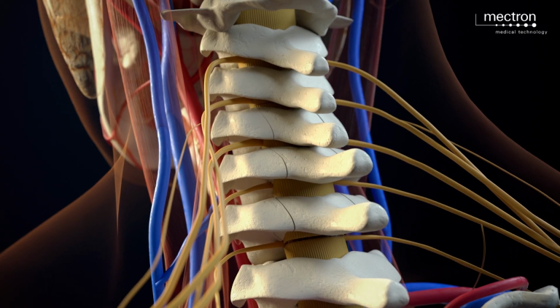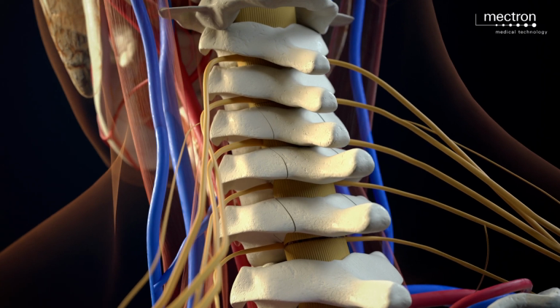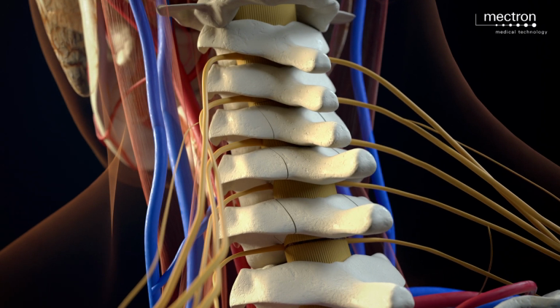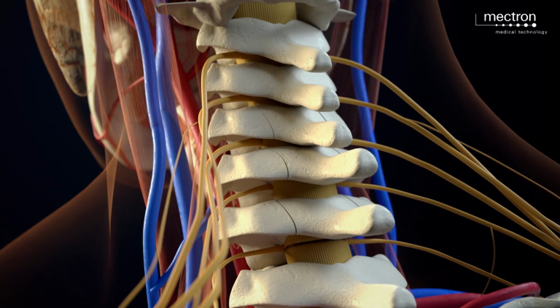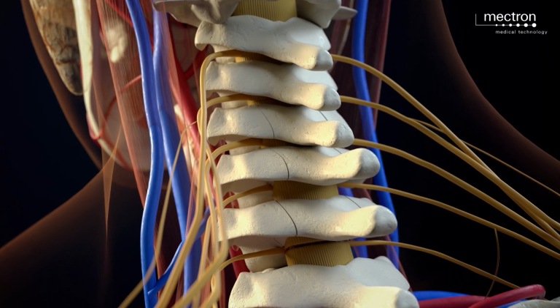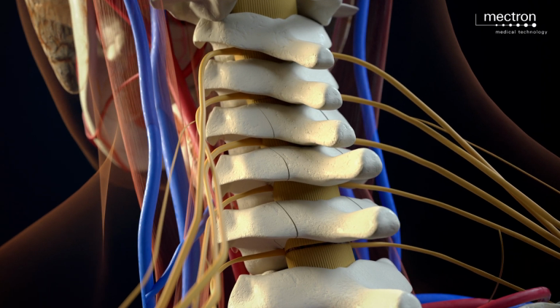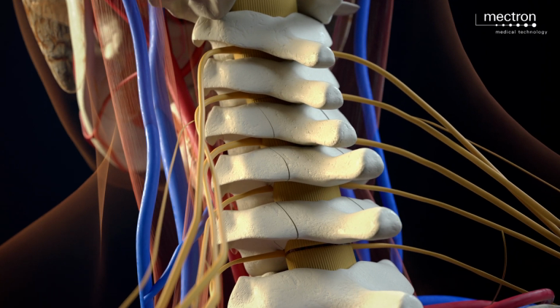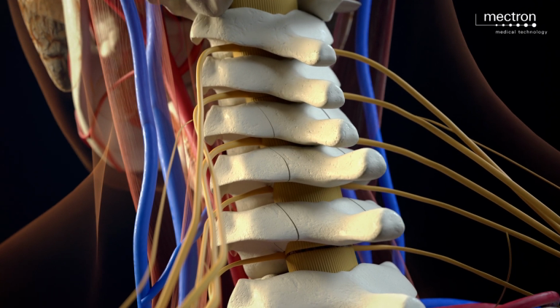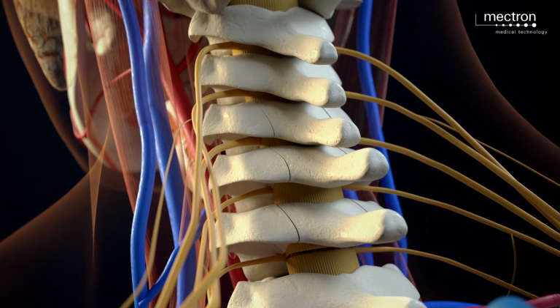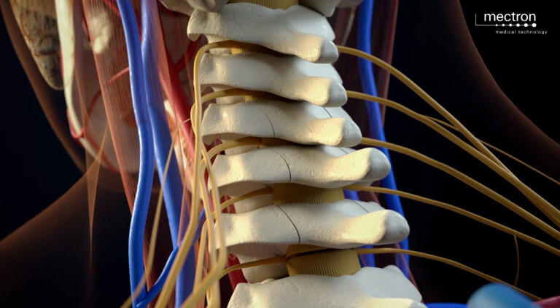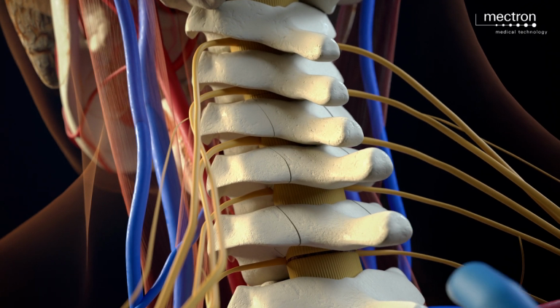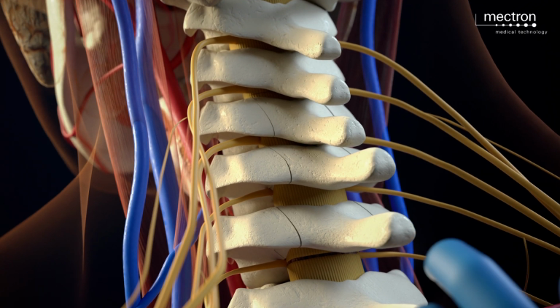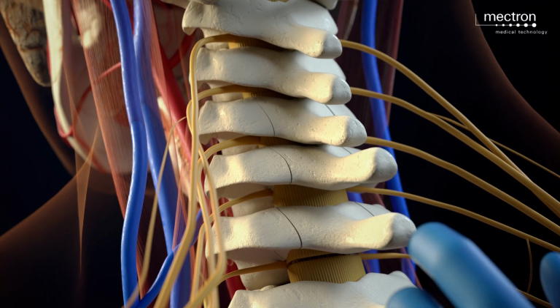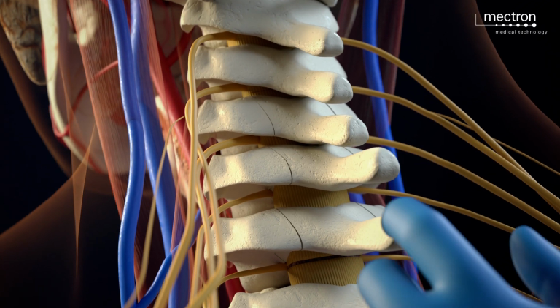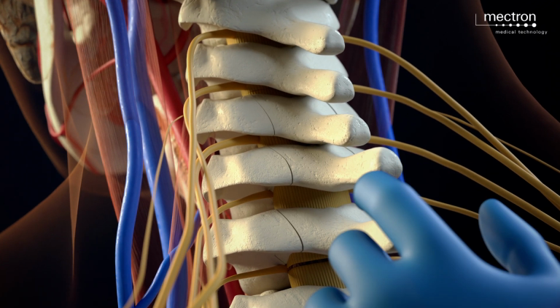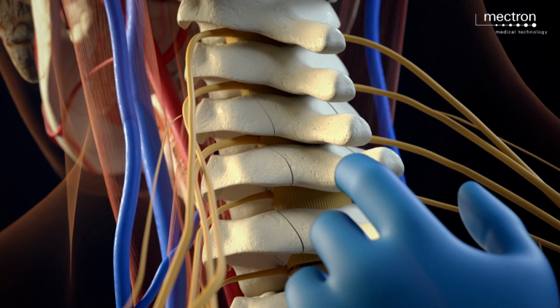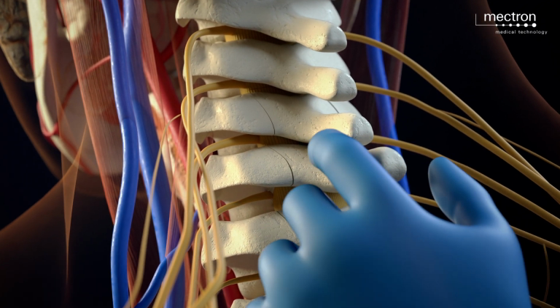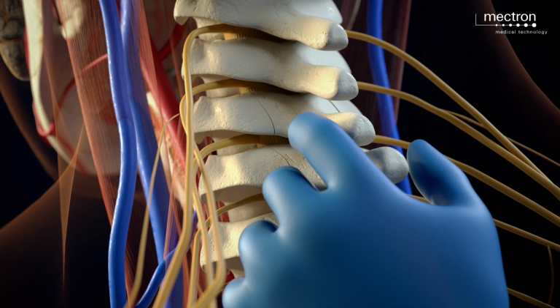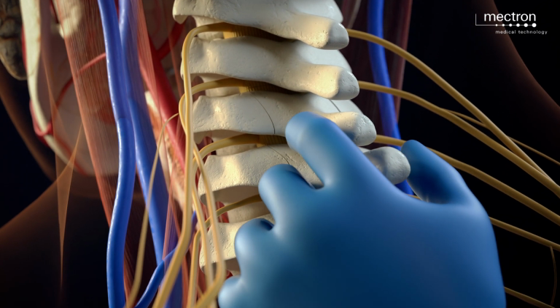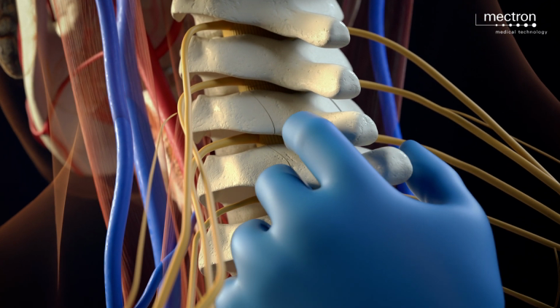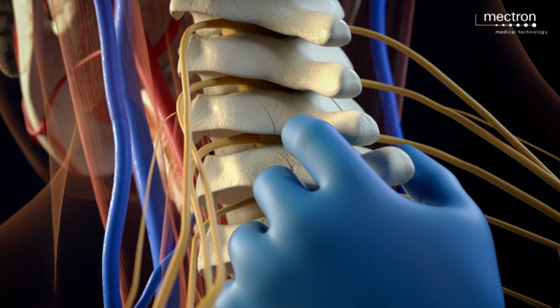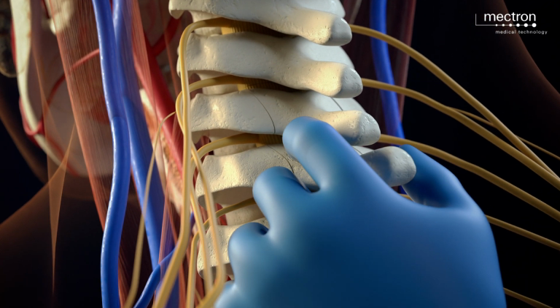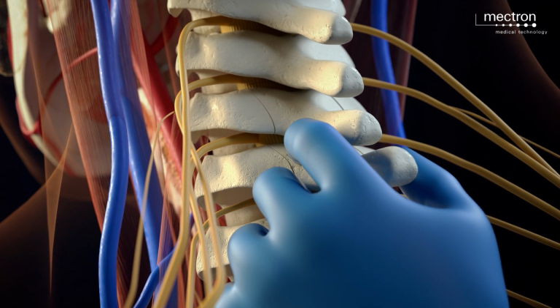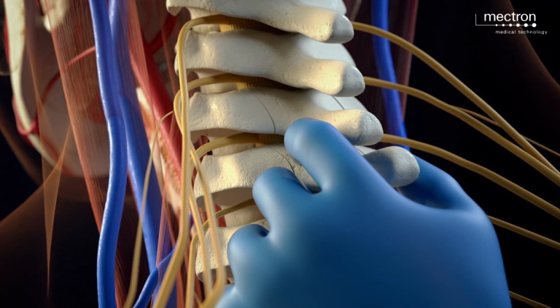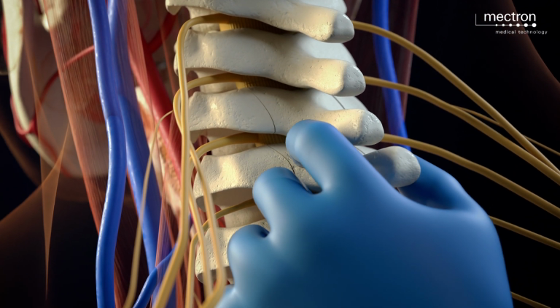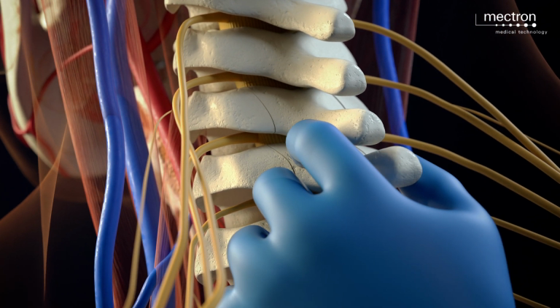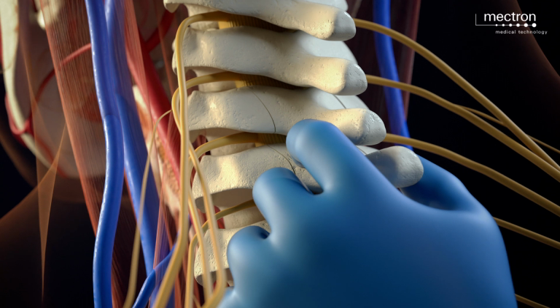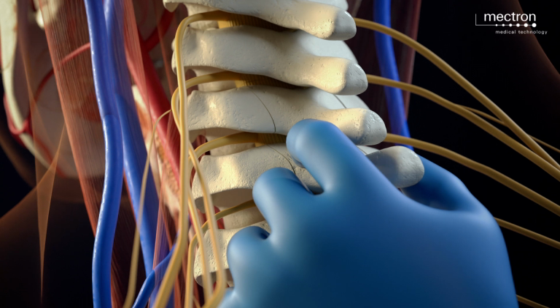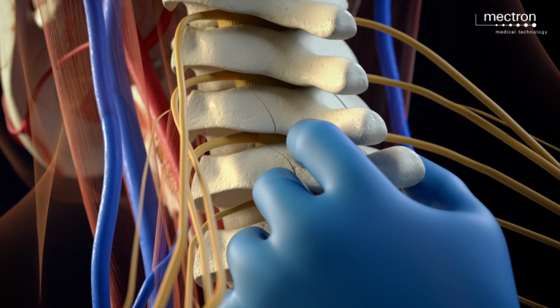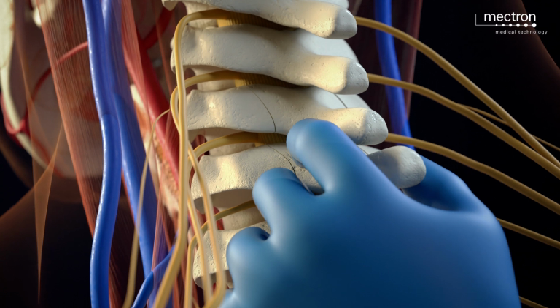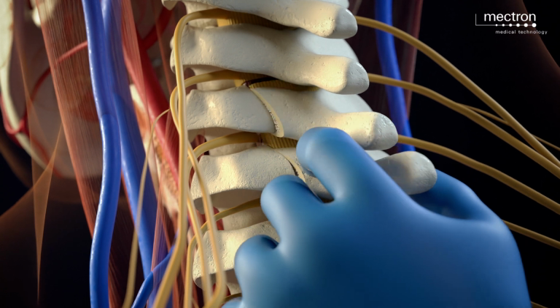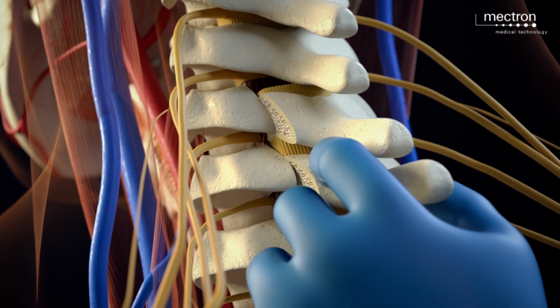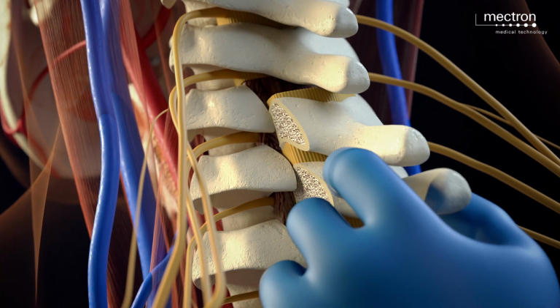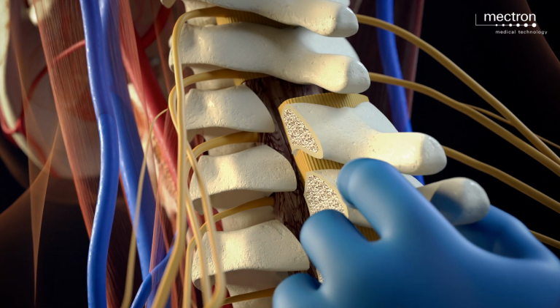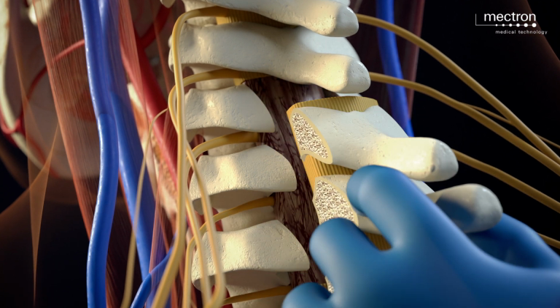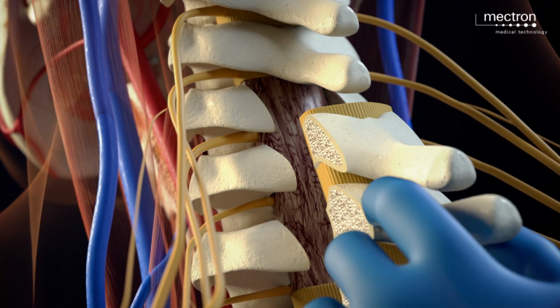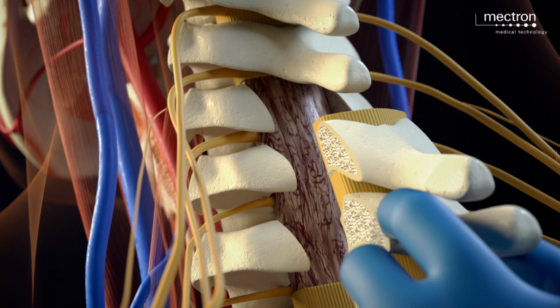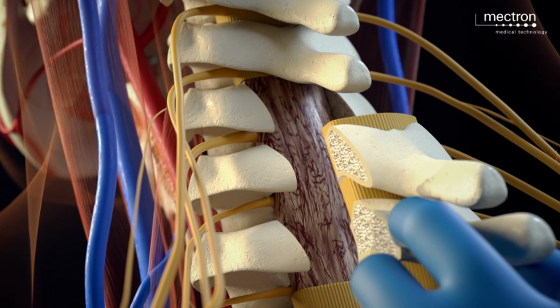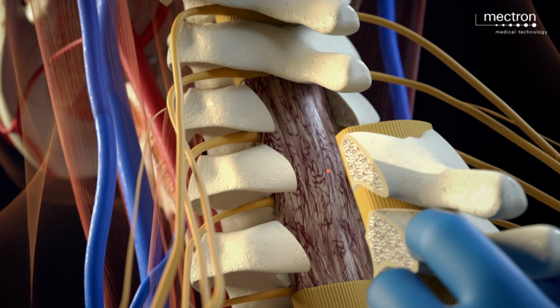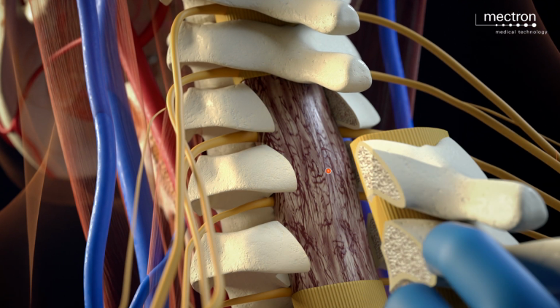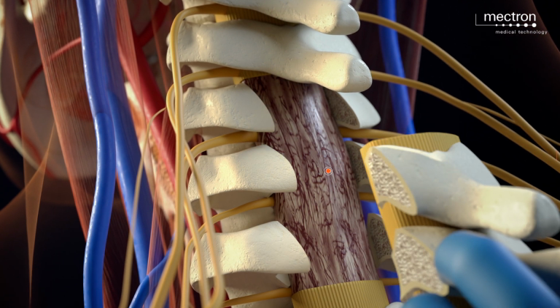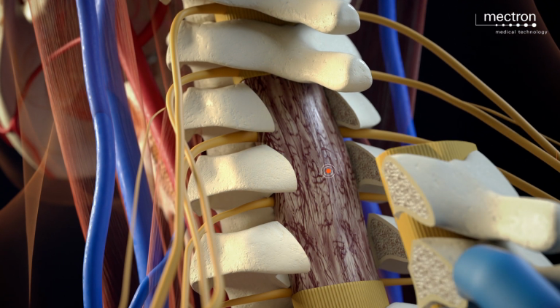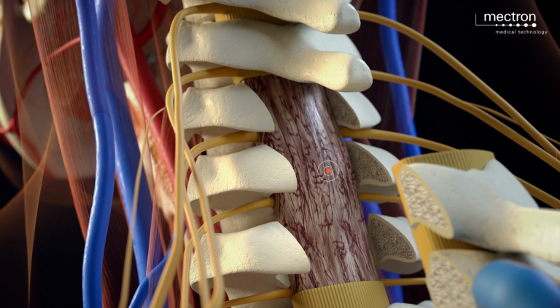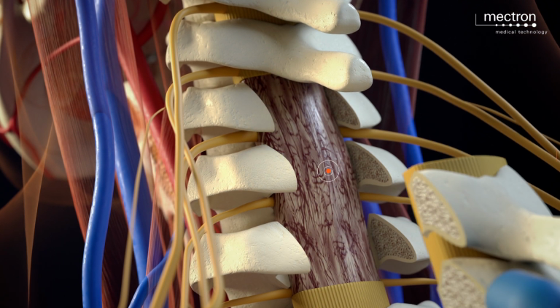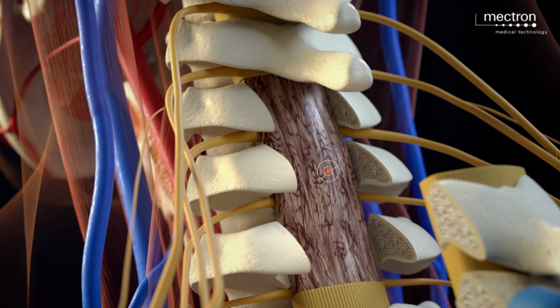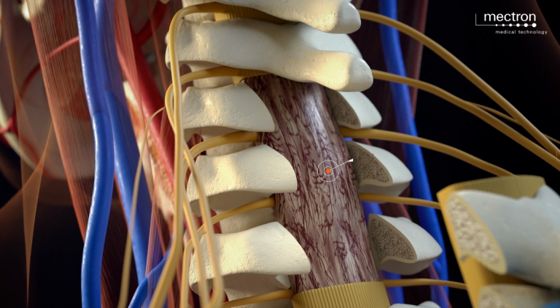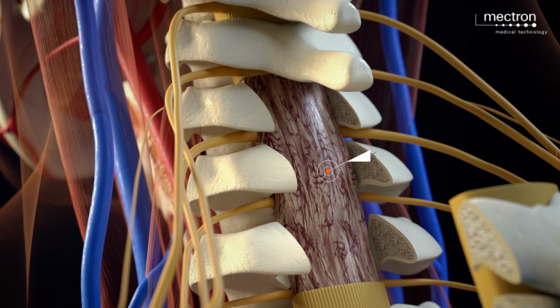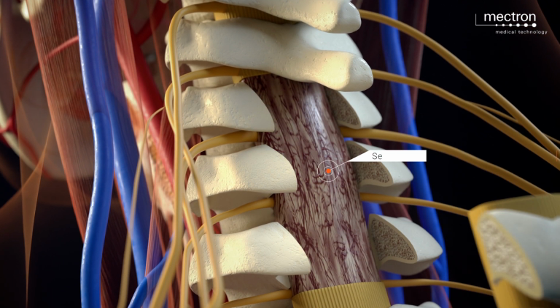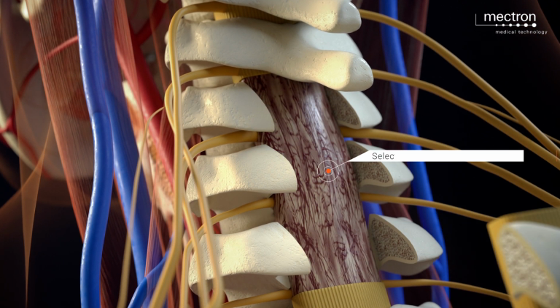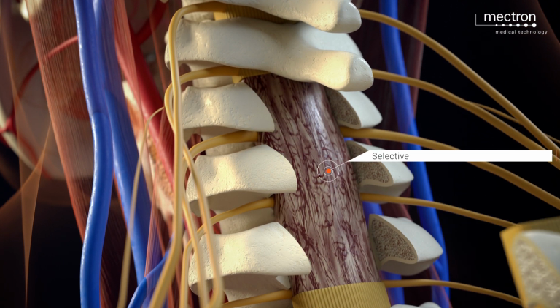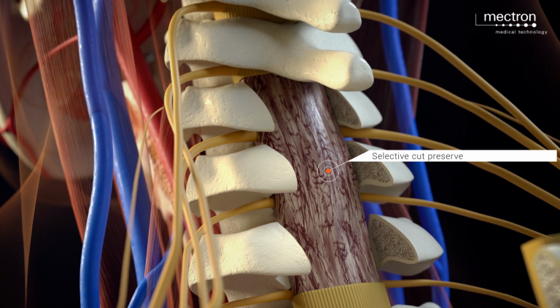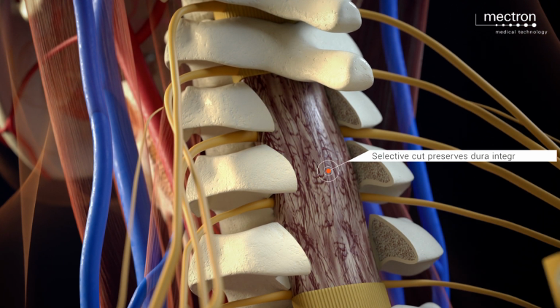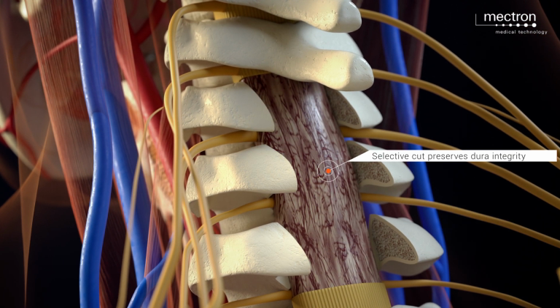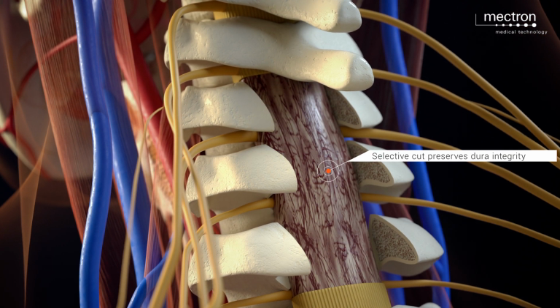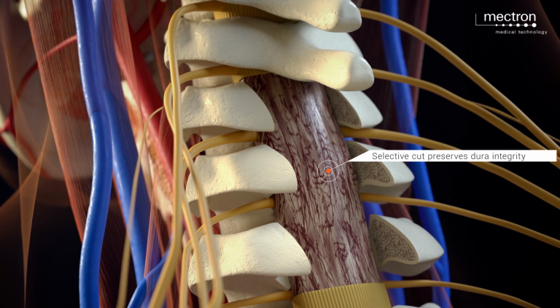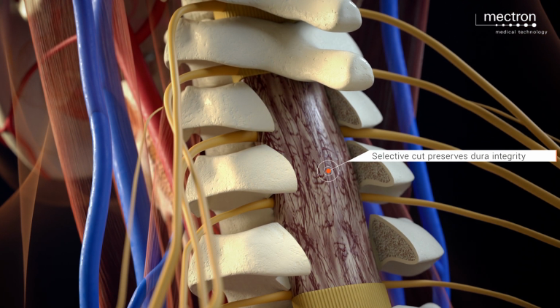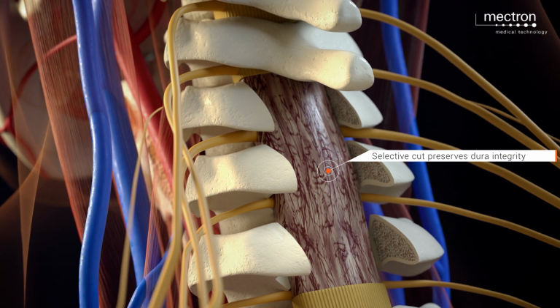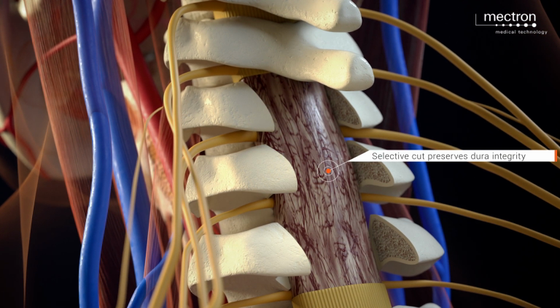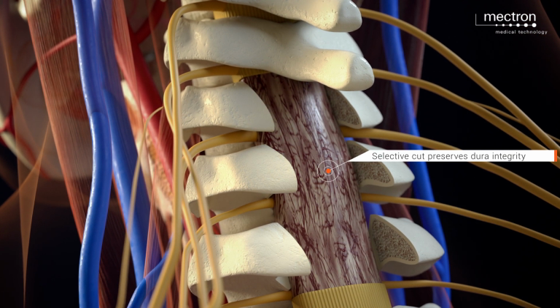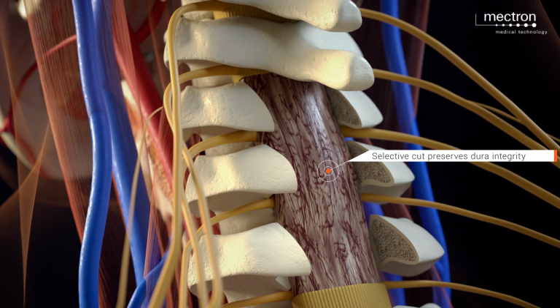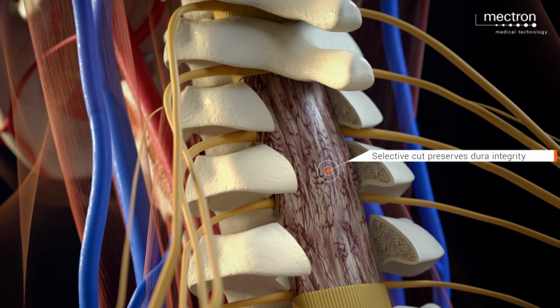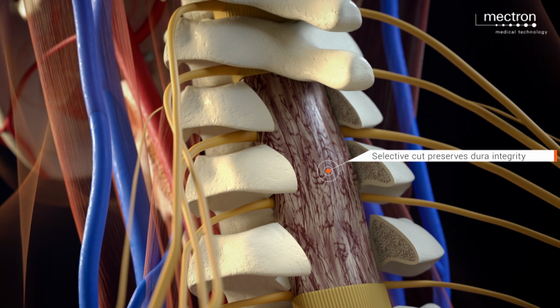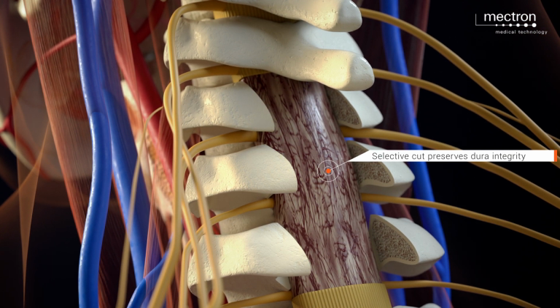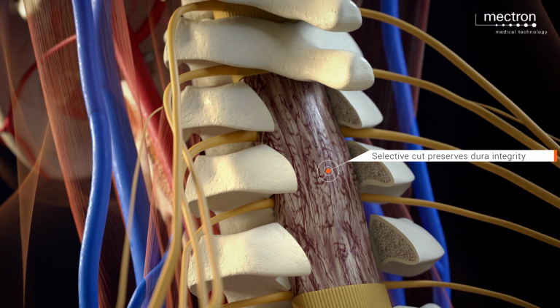The laminae are effortlessly removed en bloc, exposing the dura mater, which remains safely intact.